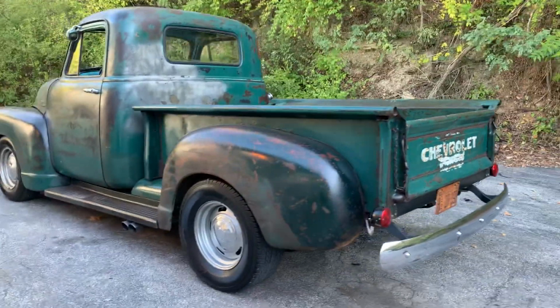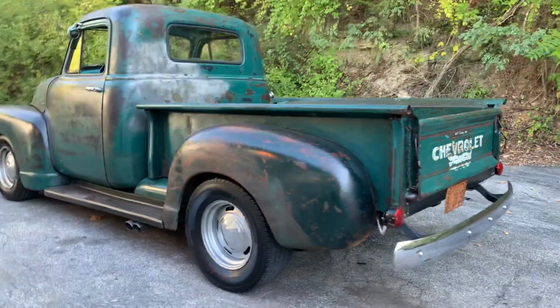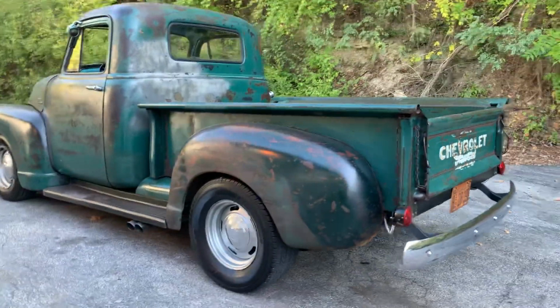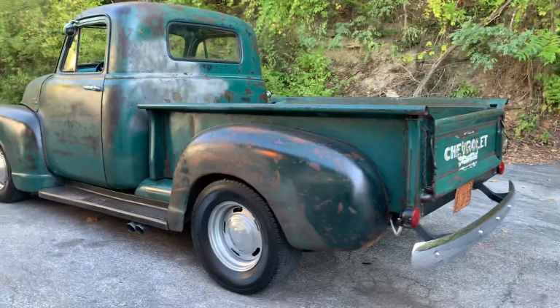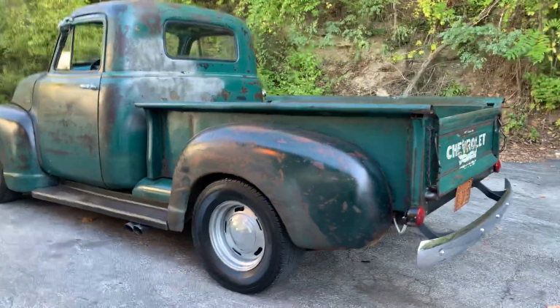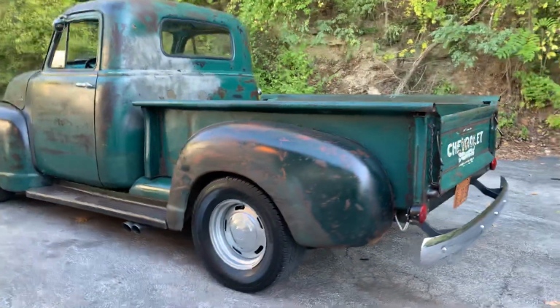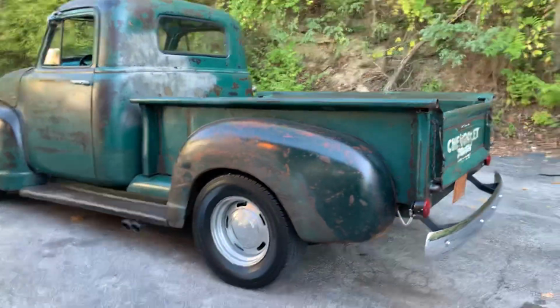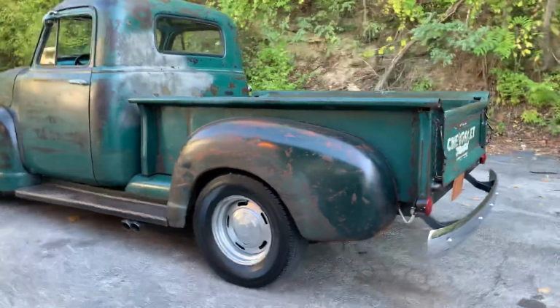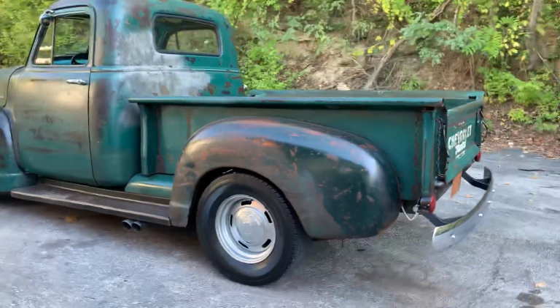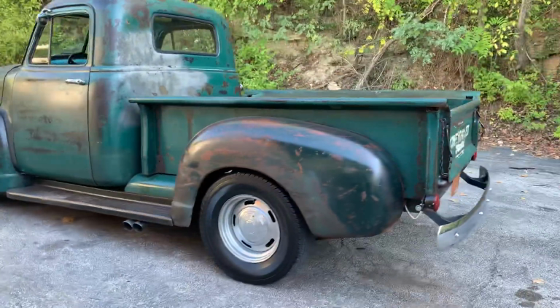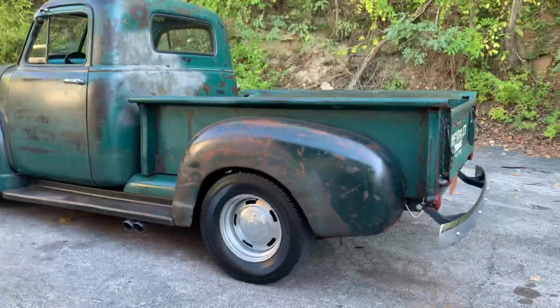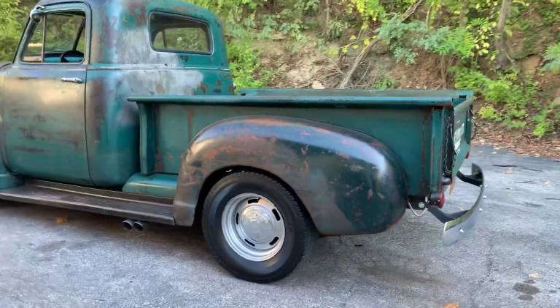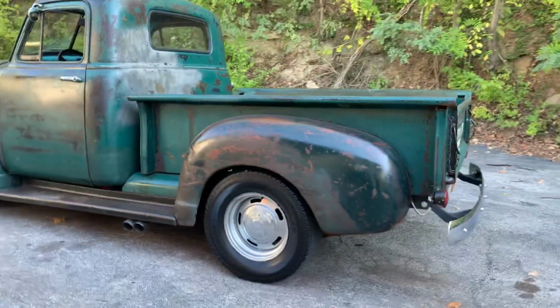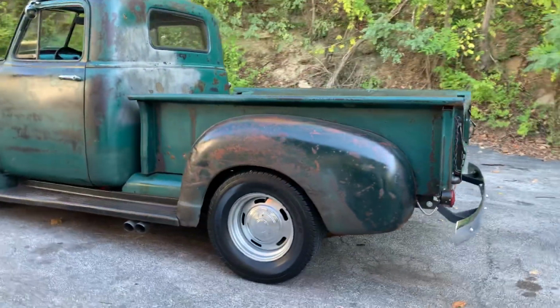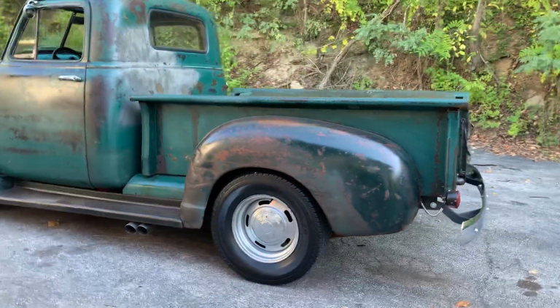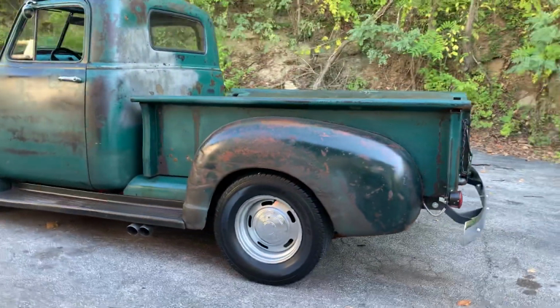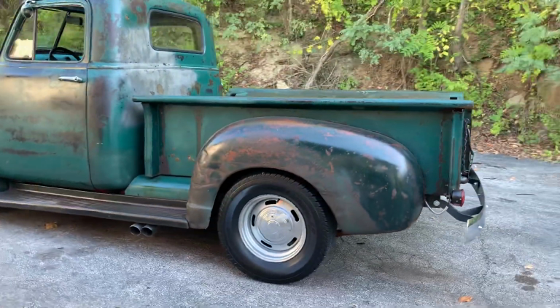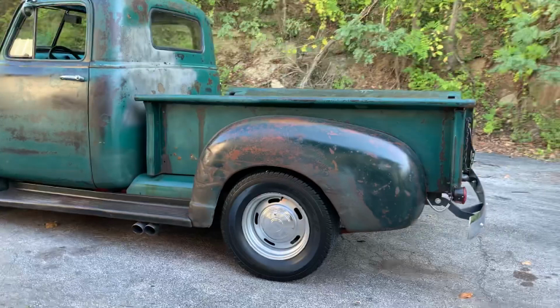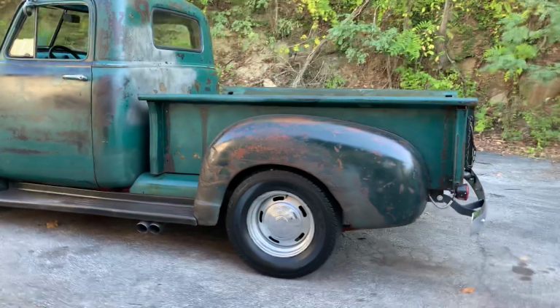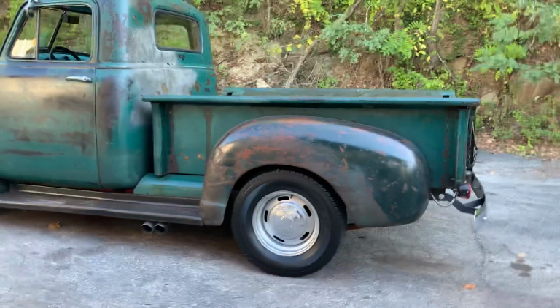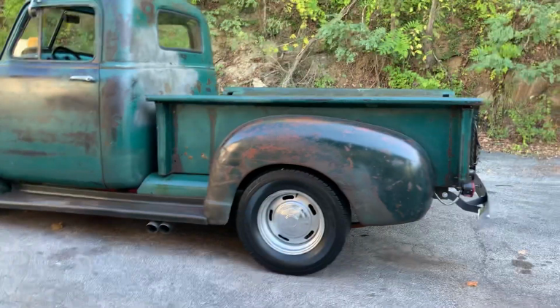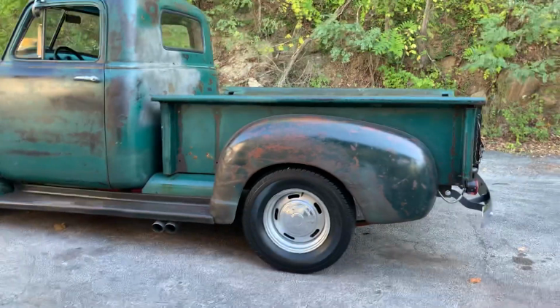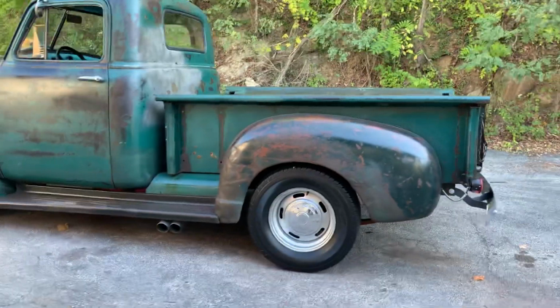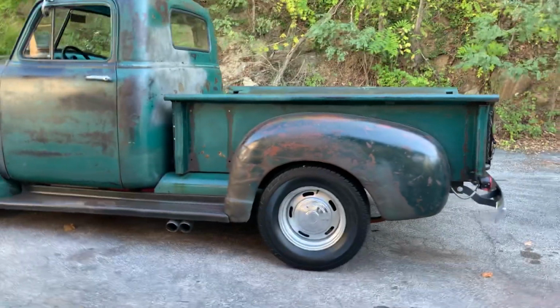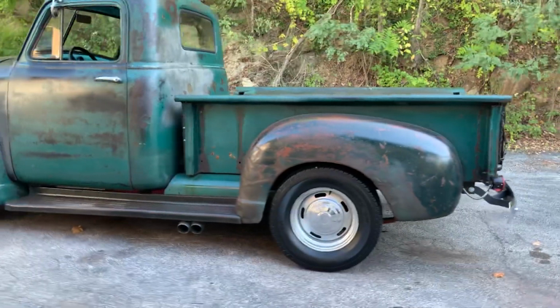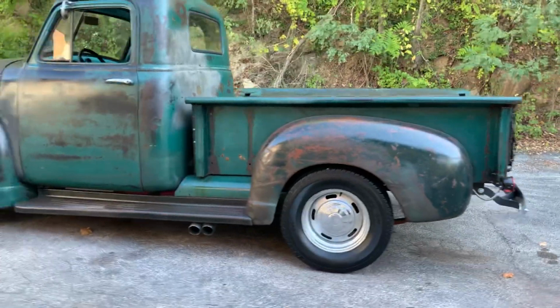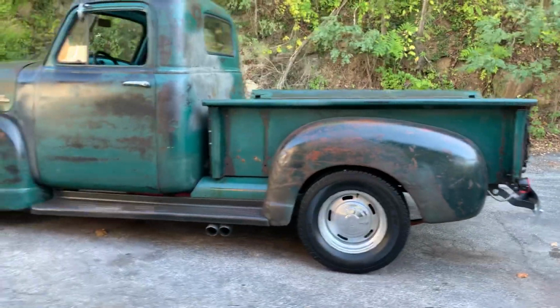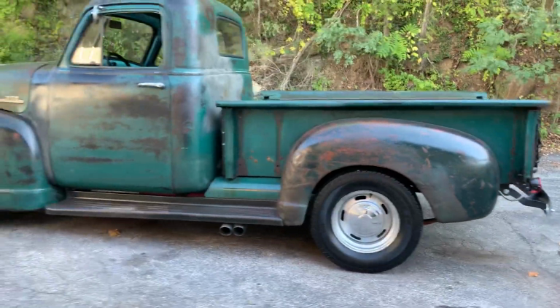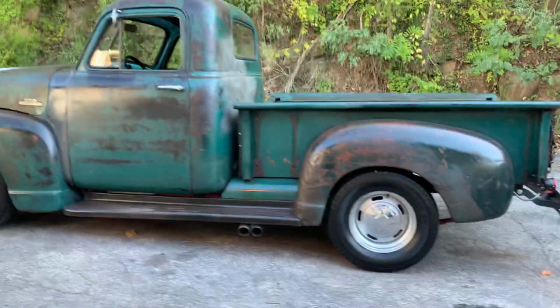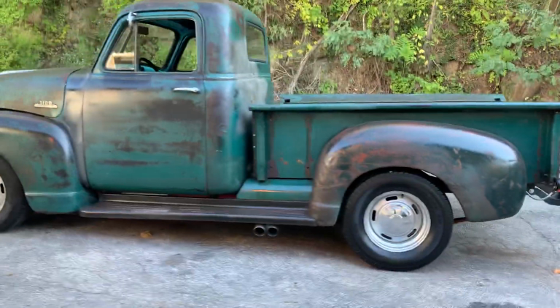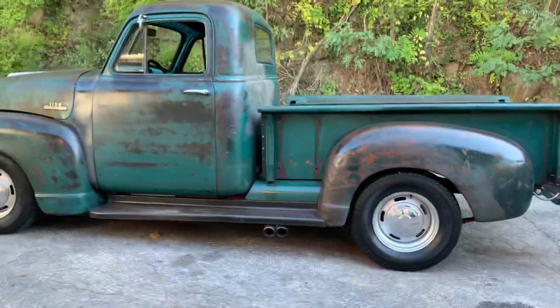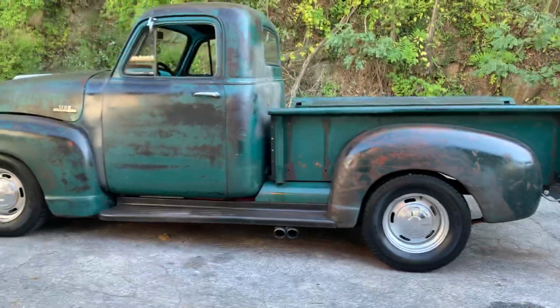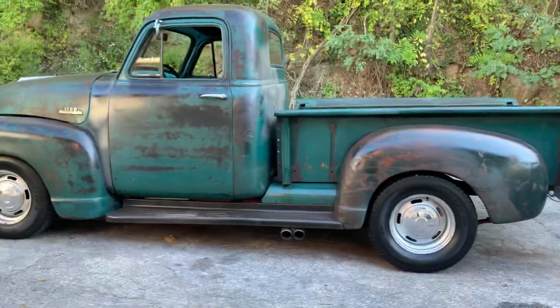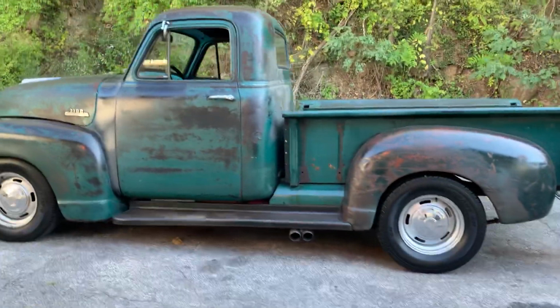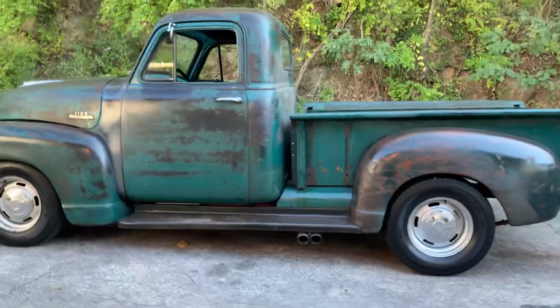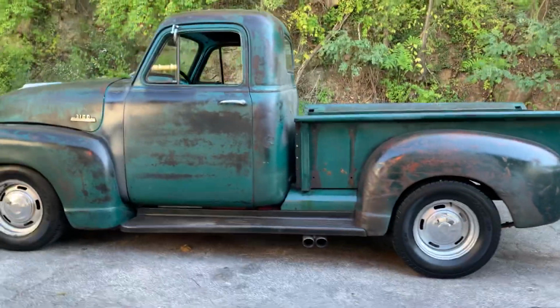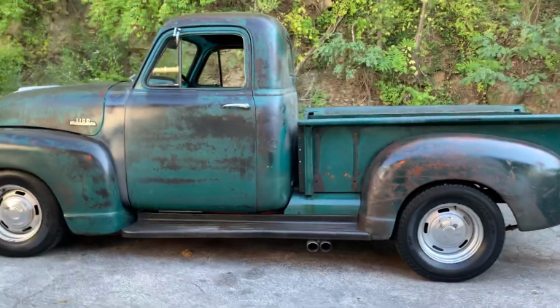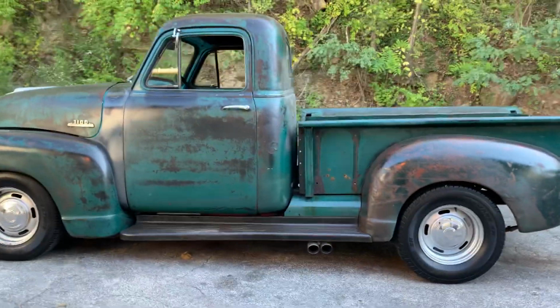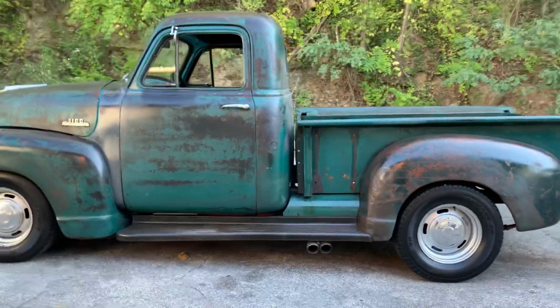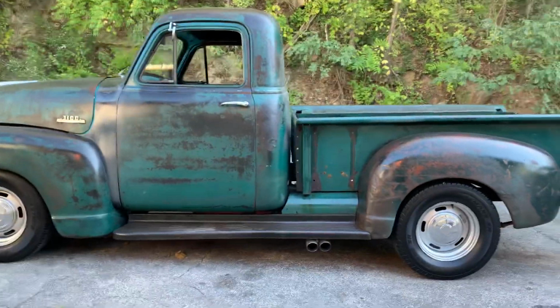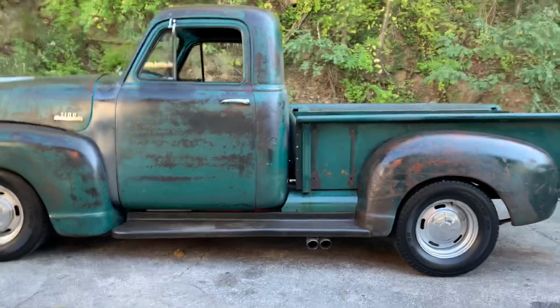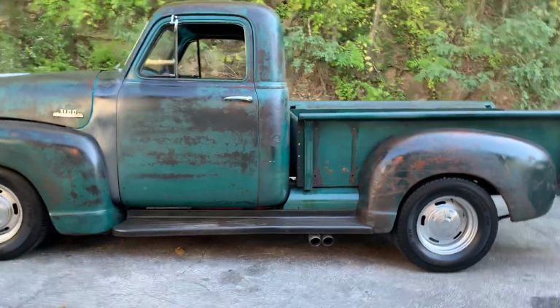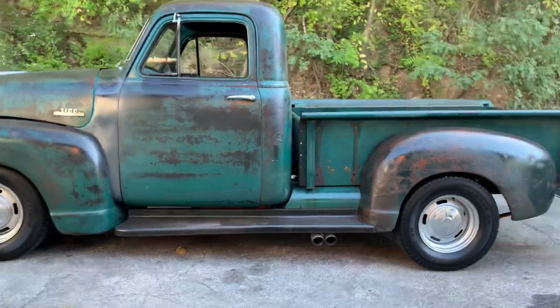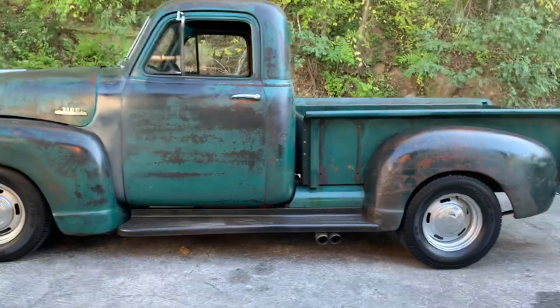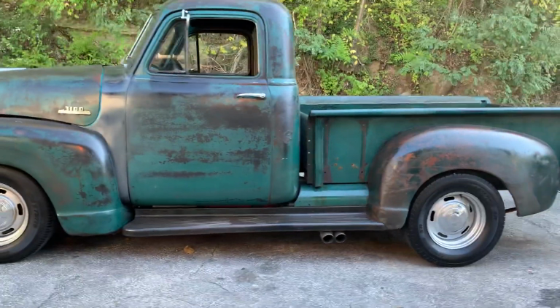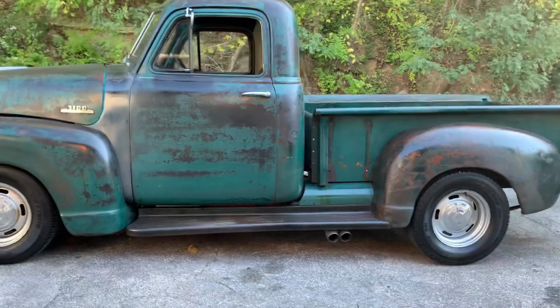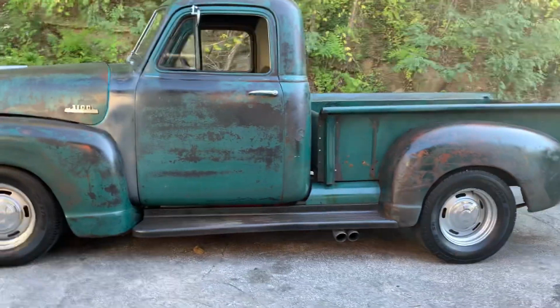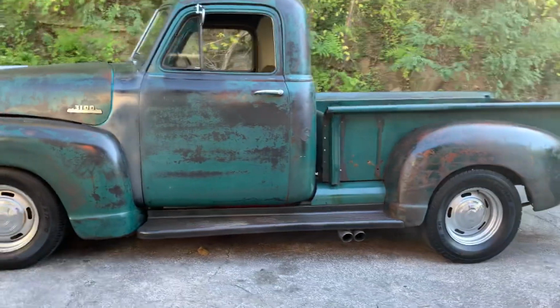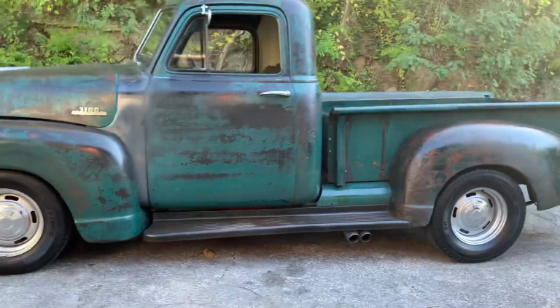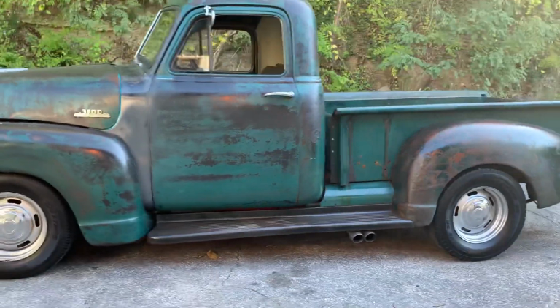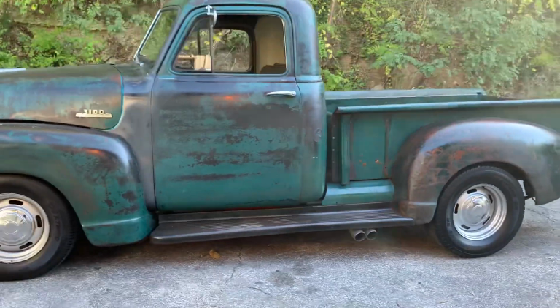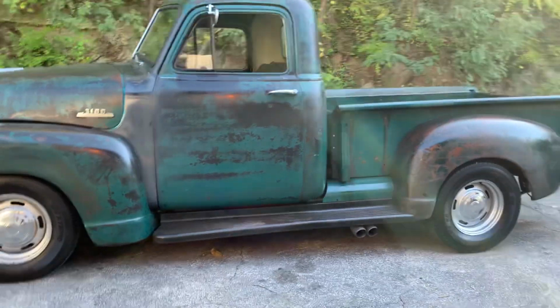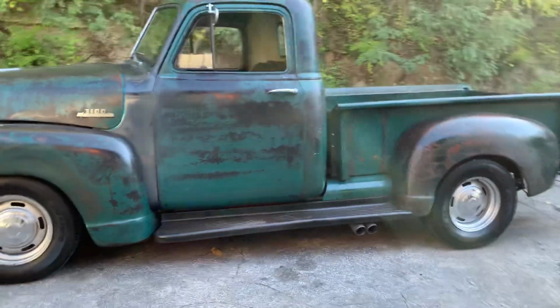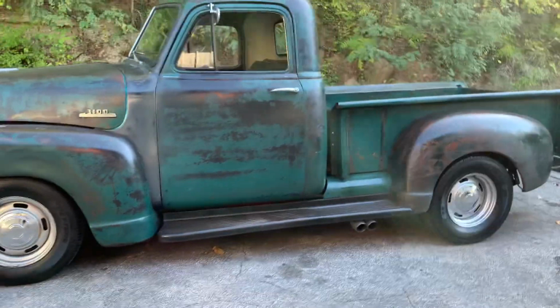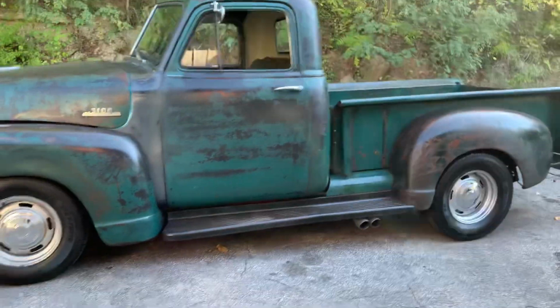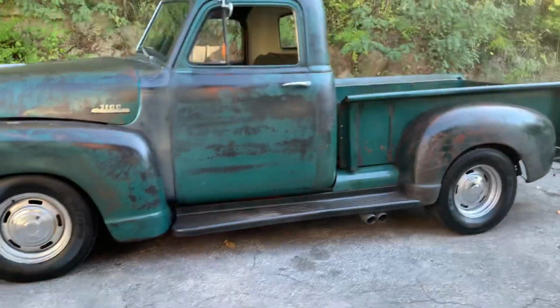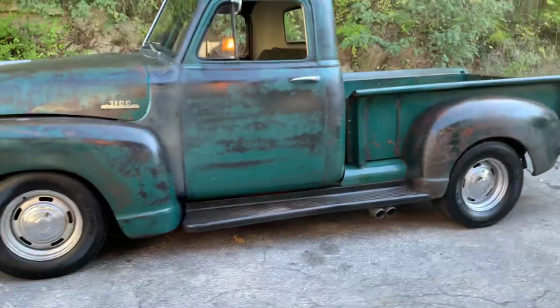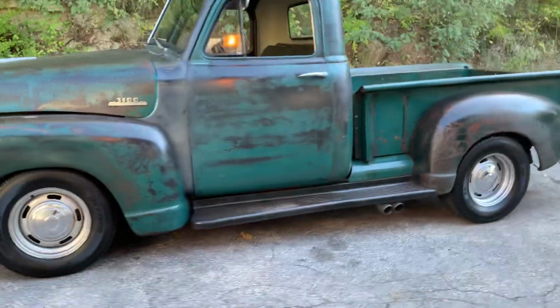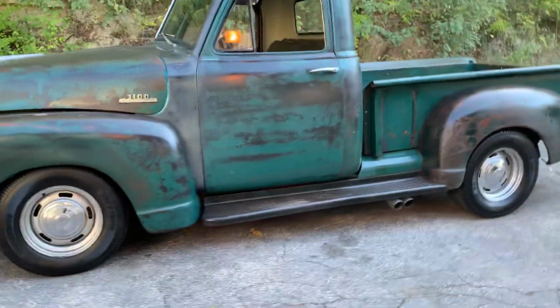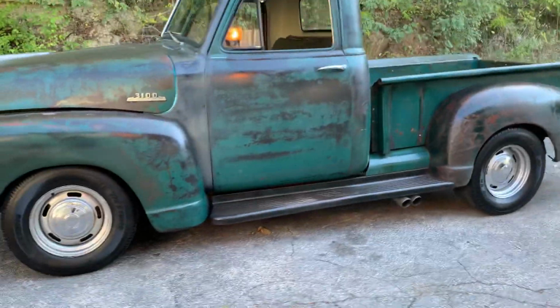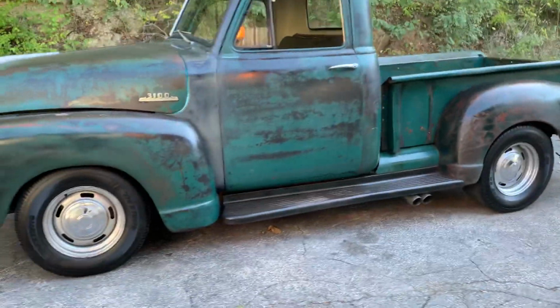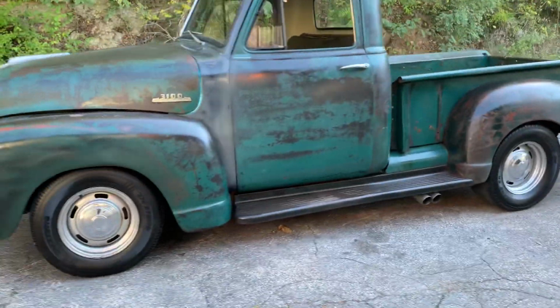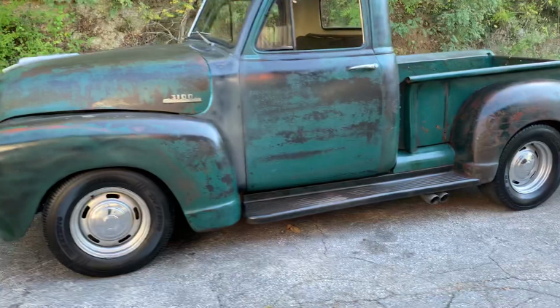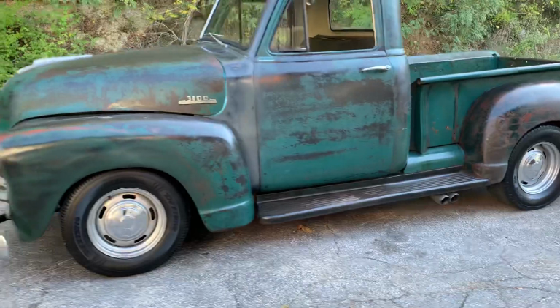Rallies with pretty fresh rubber, headers, dual exhaust running out the side — sounds real good.